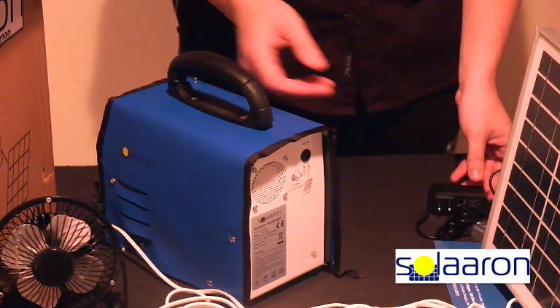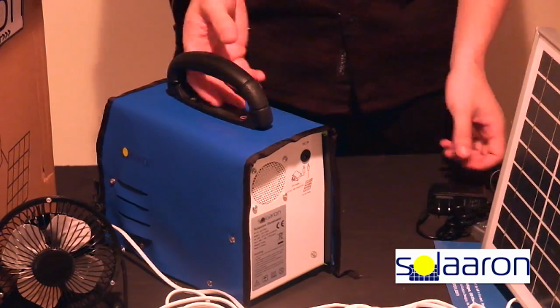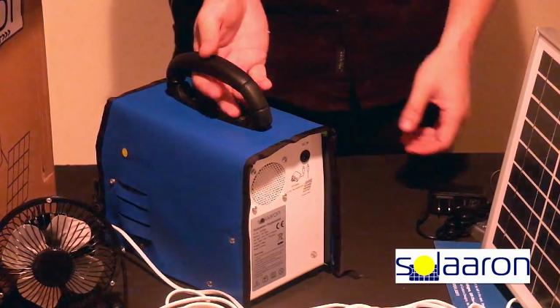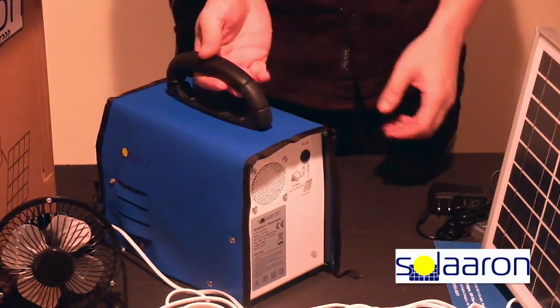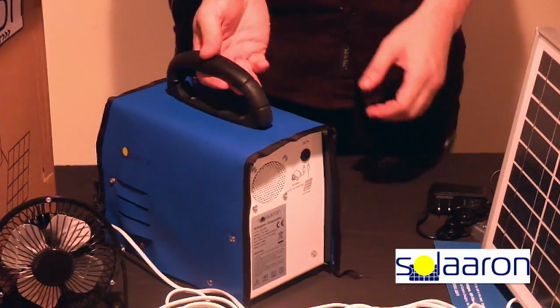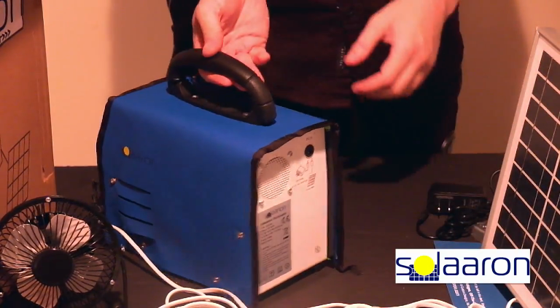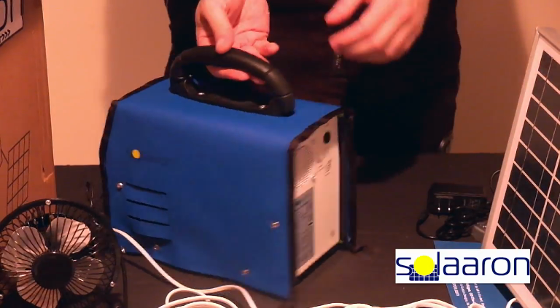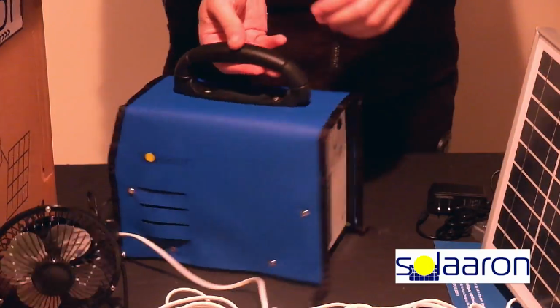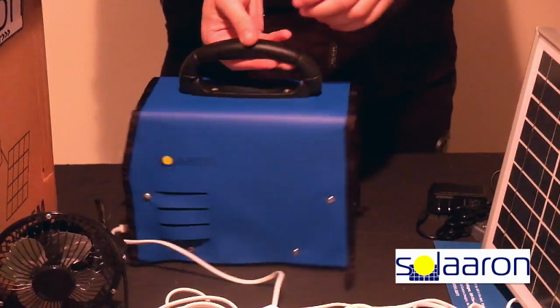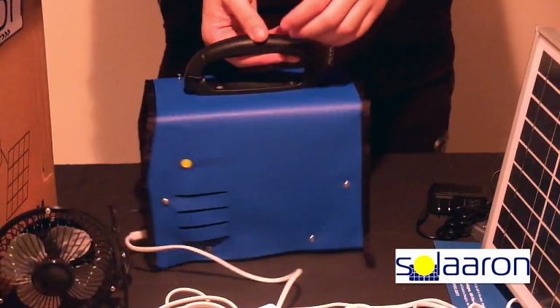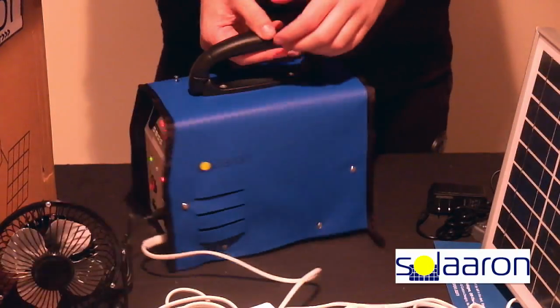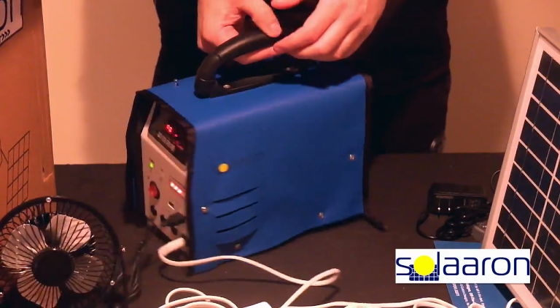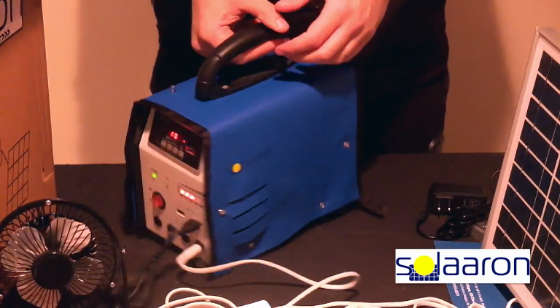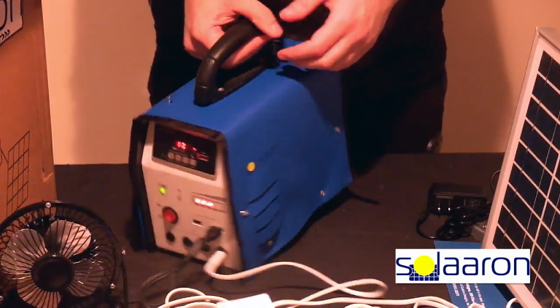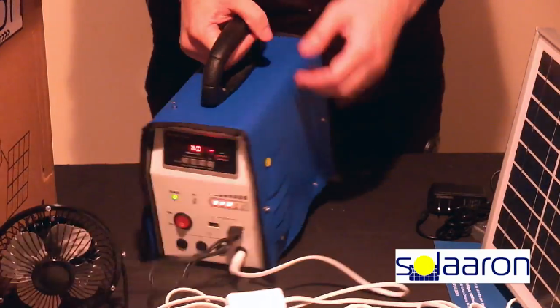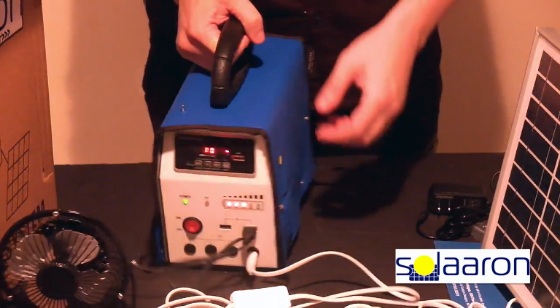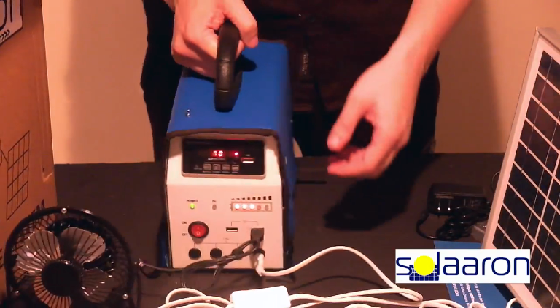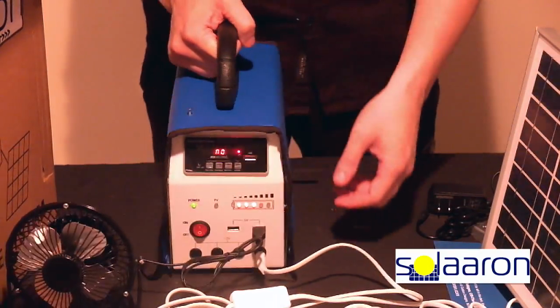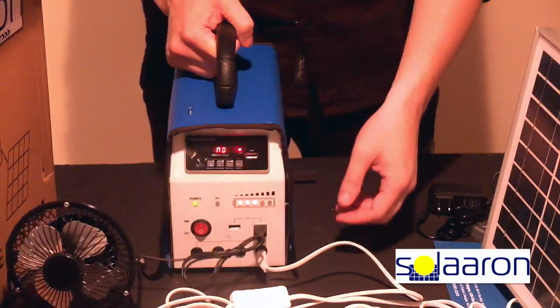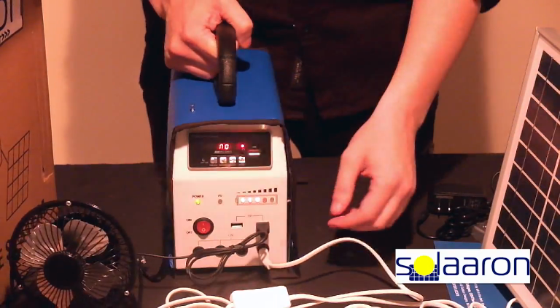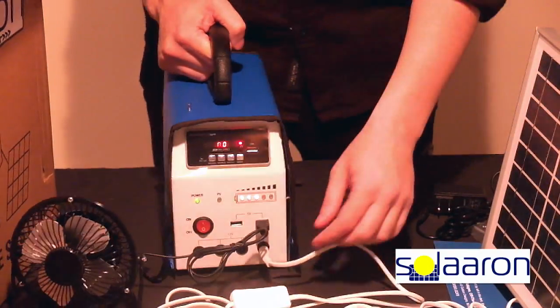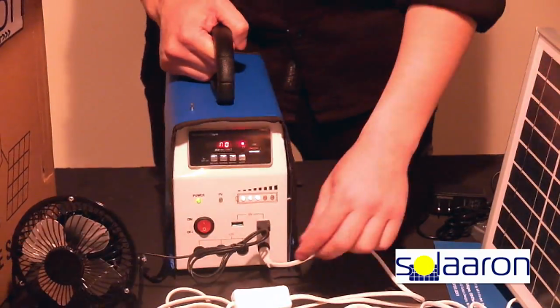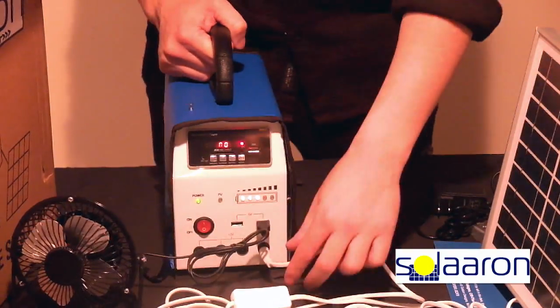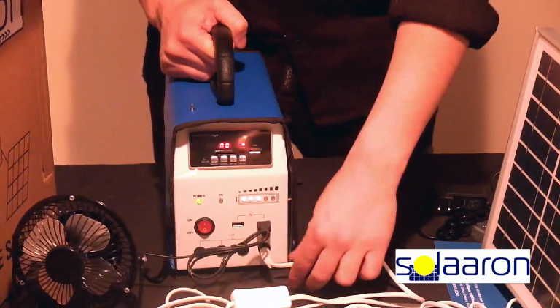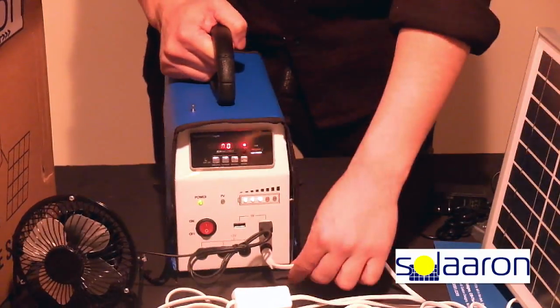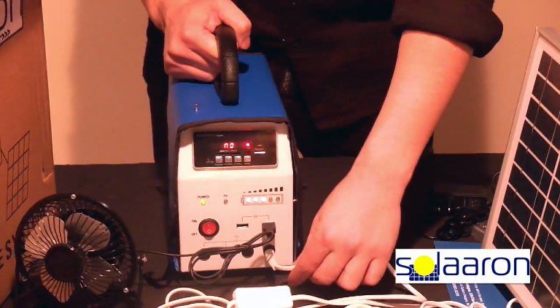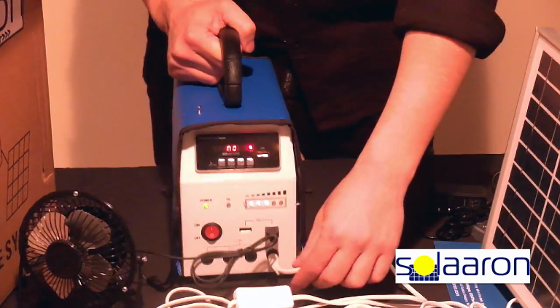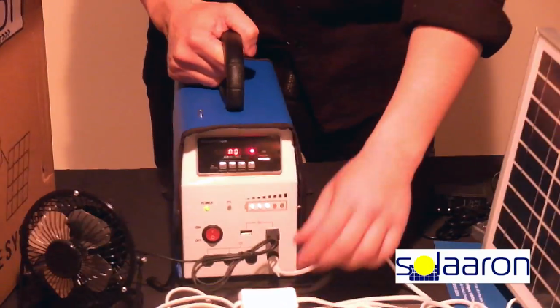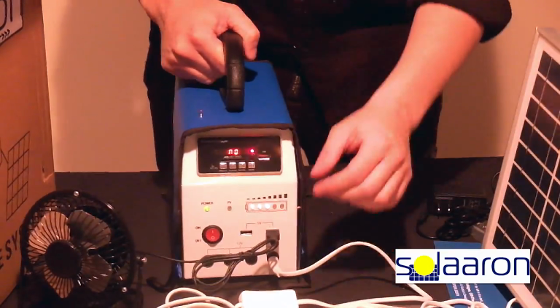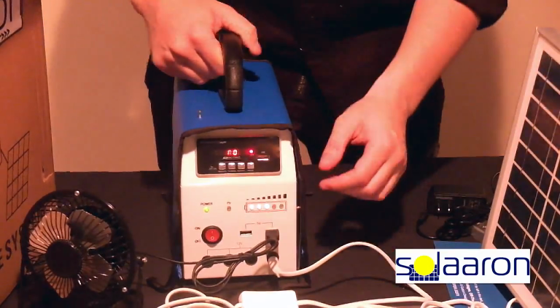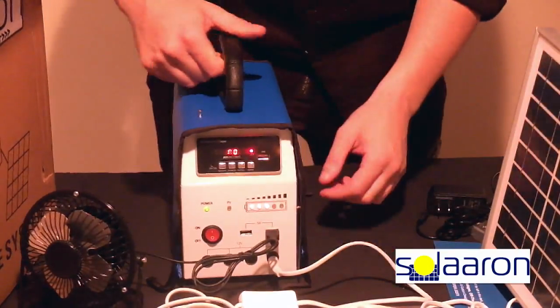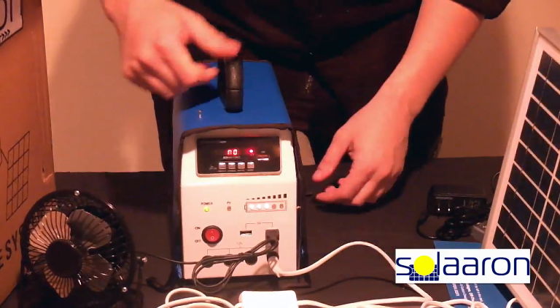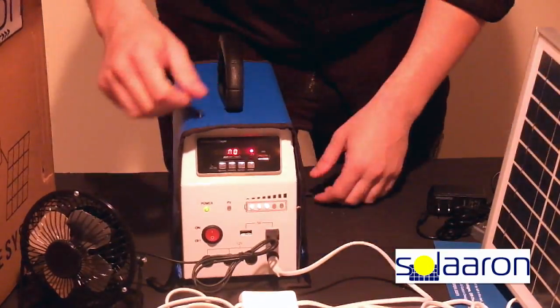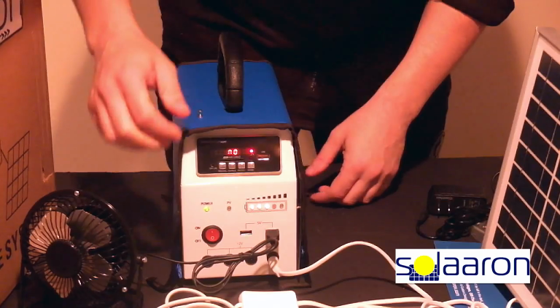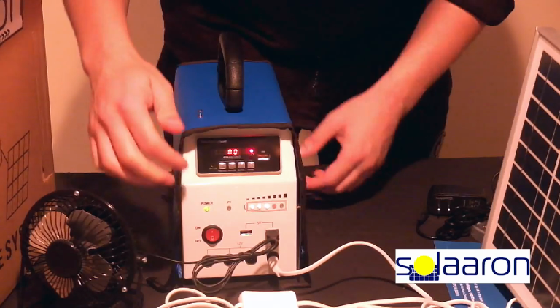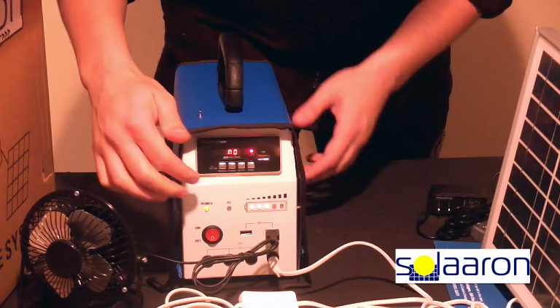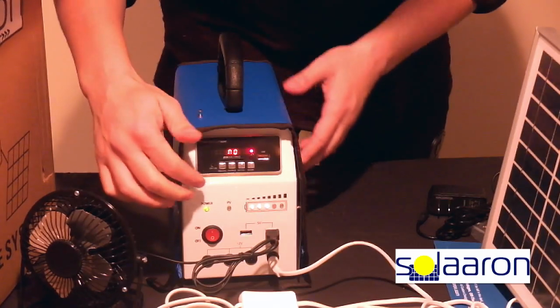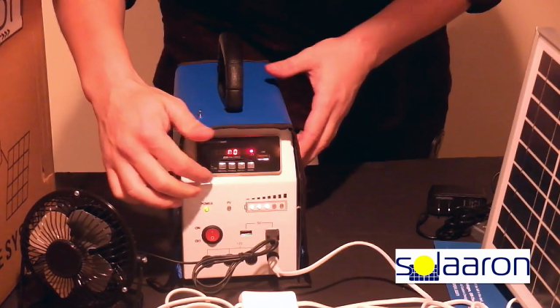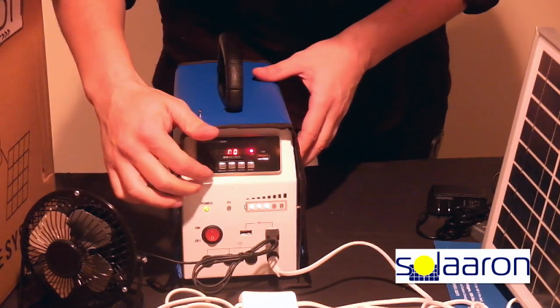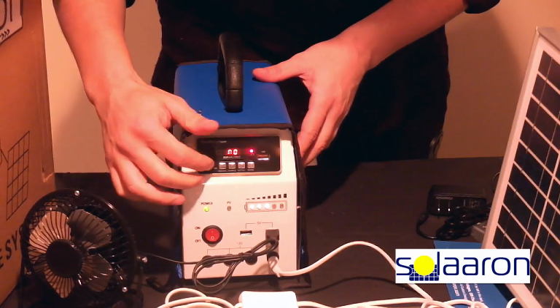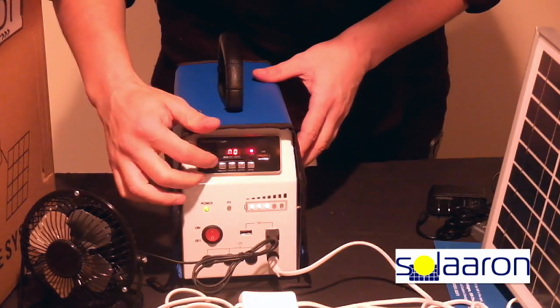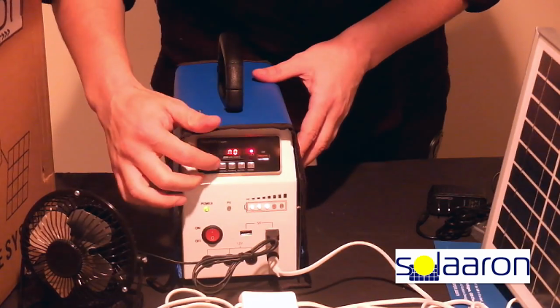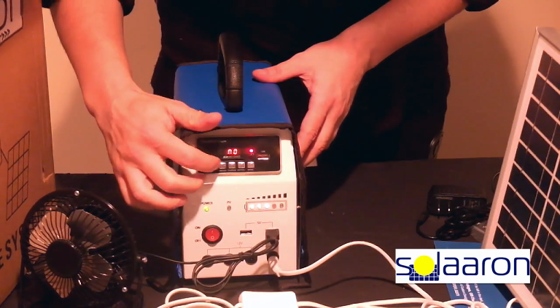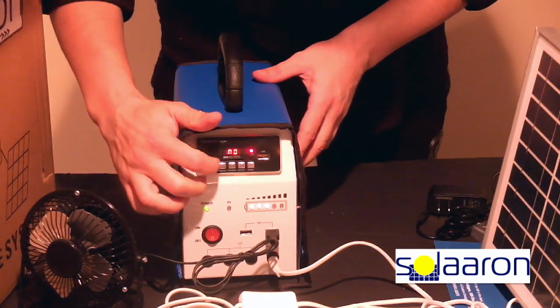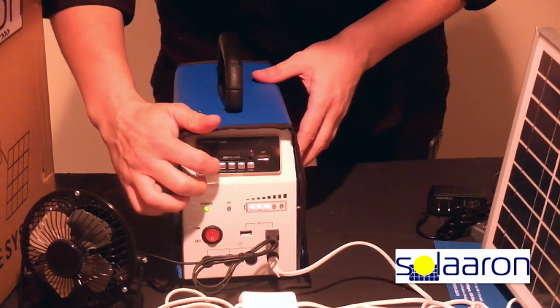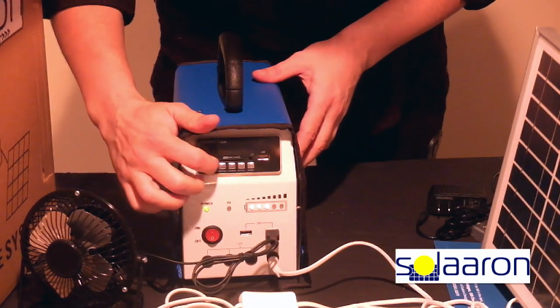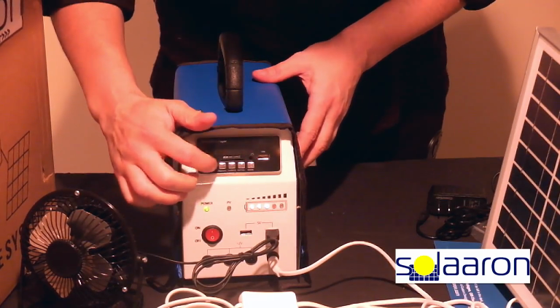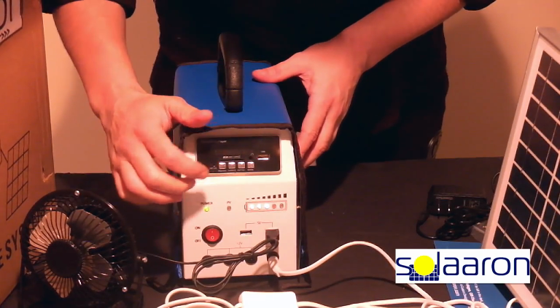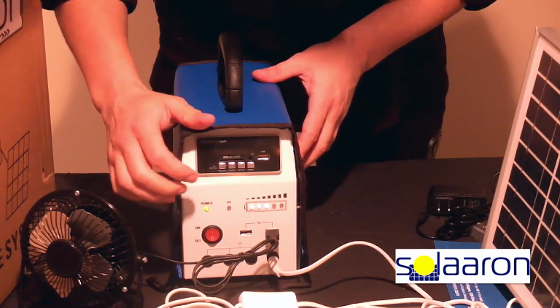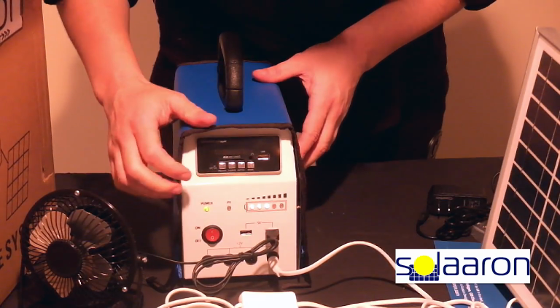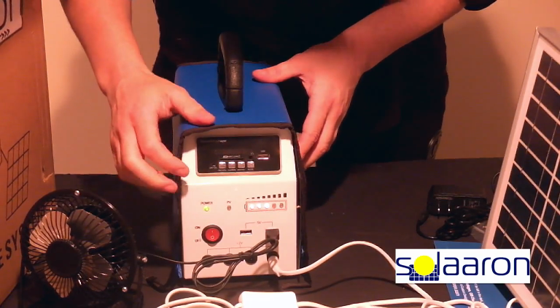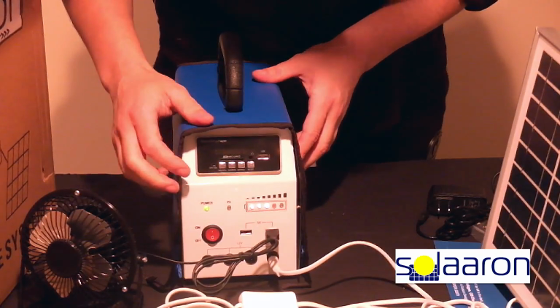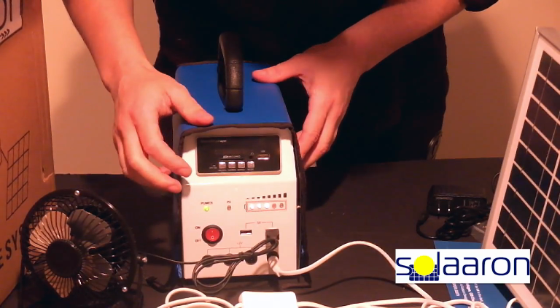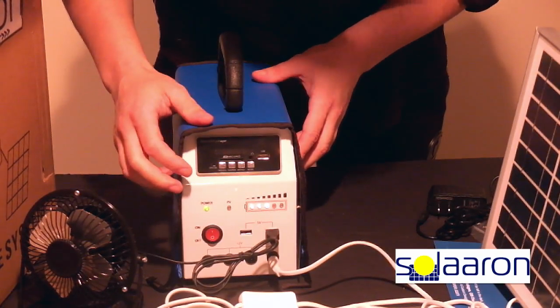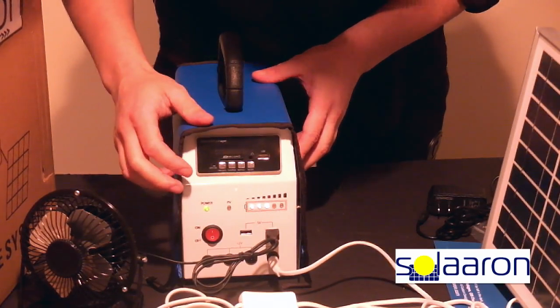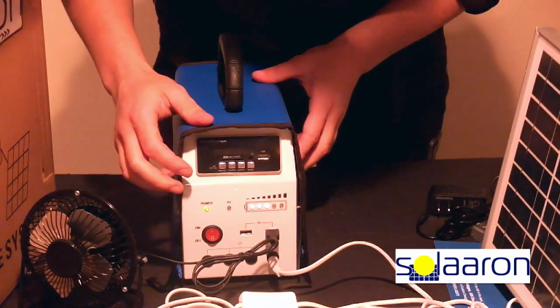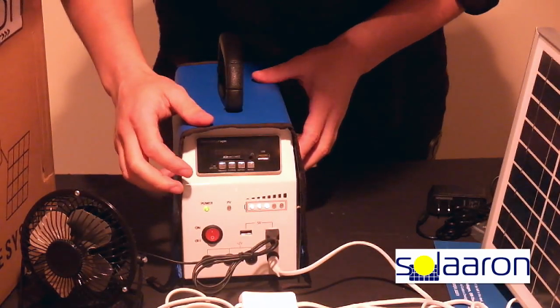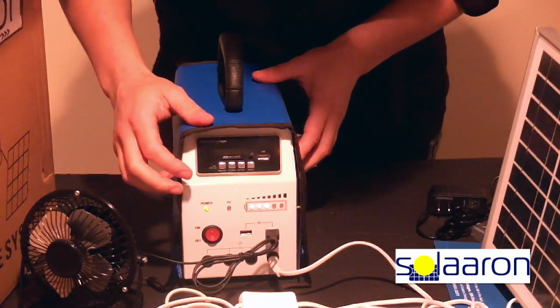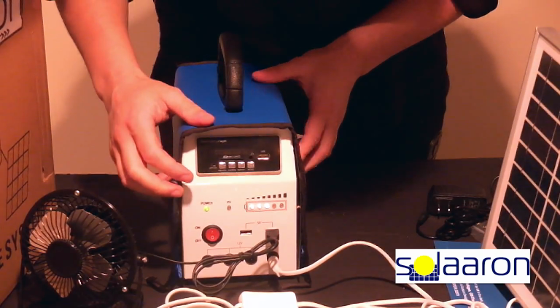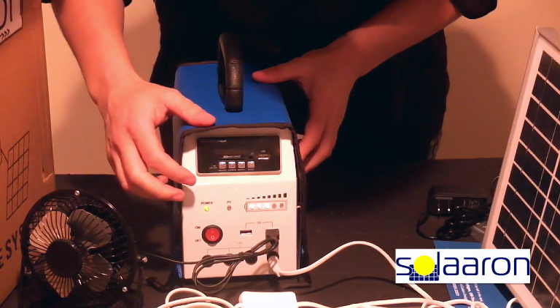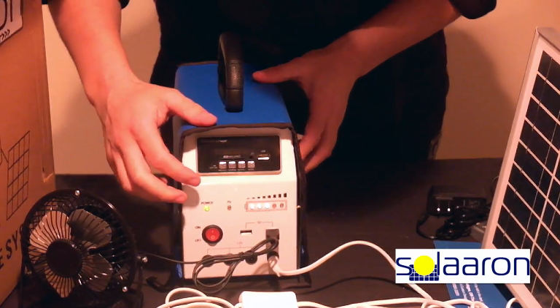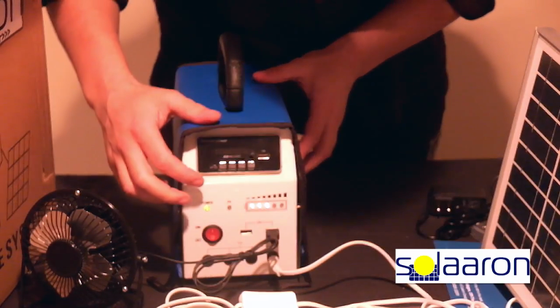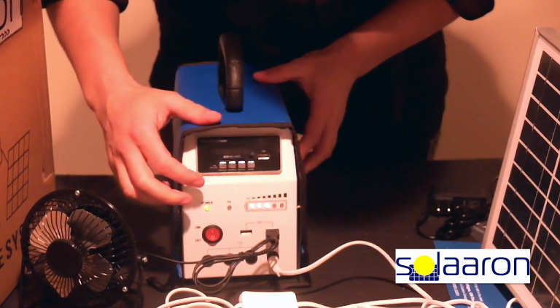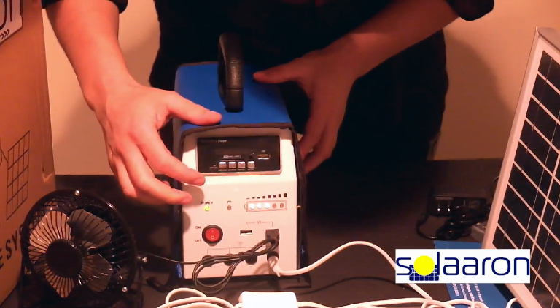The radio is located in front here, can be programmed, and a speaker is built on the back.